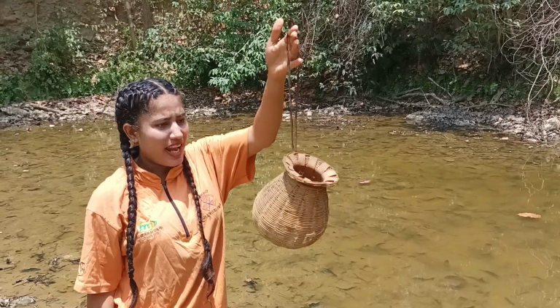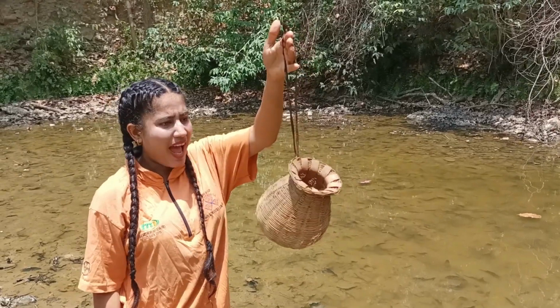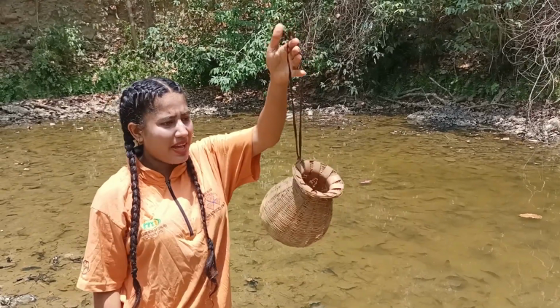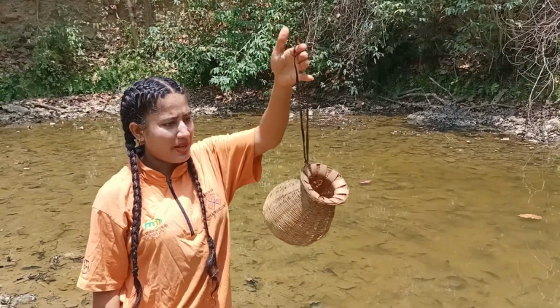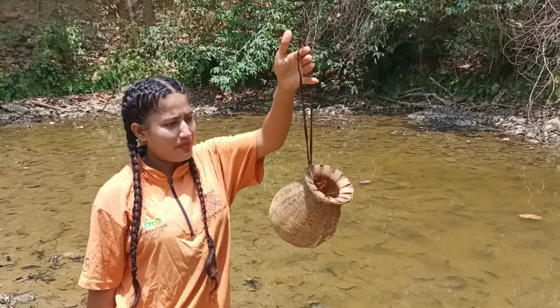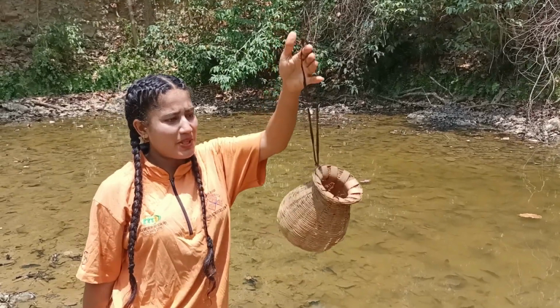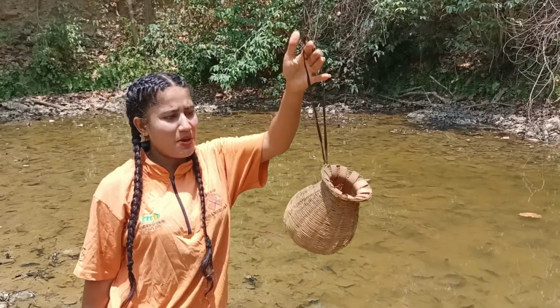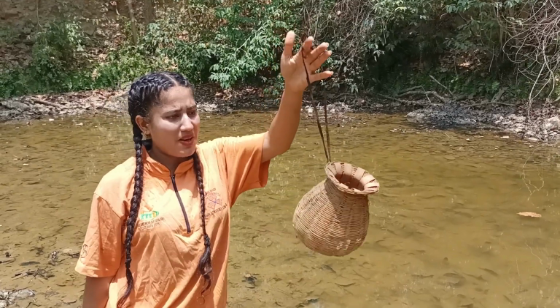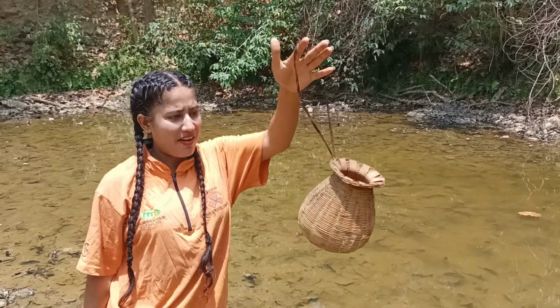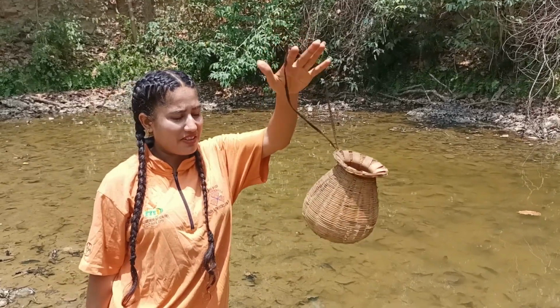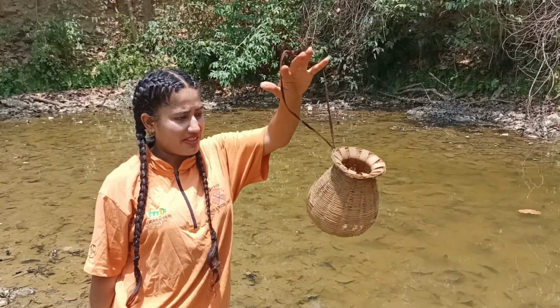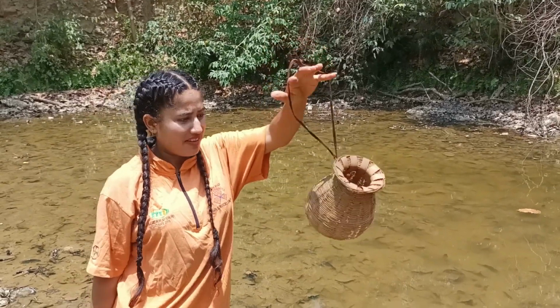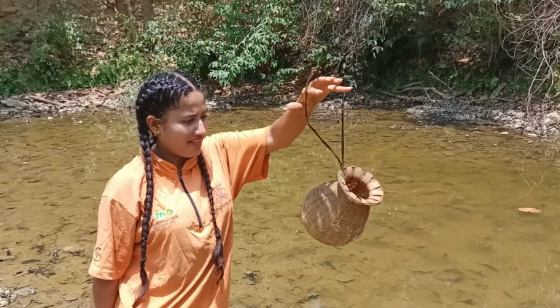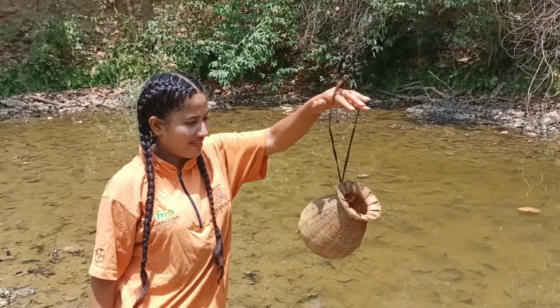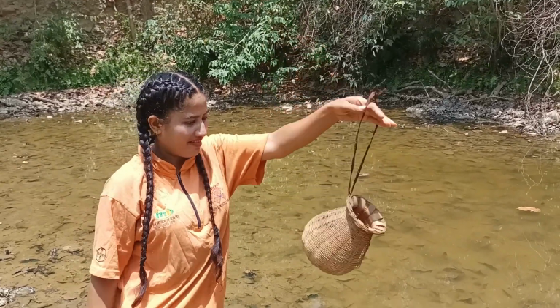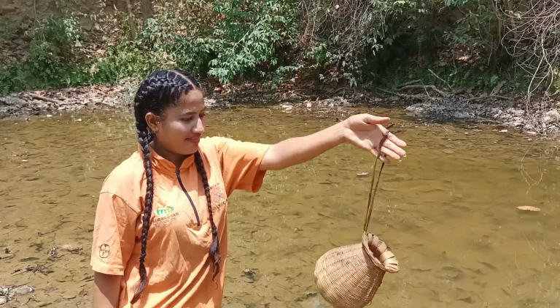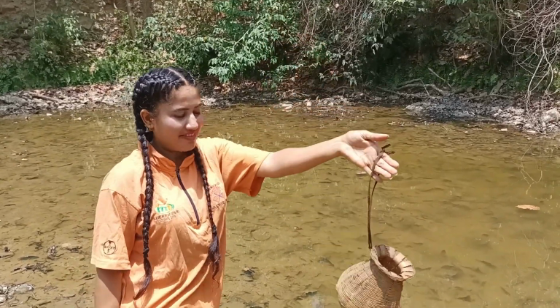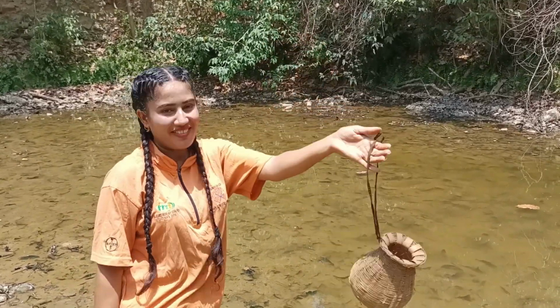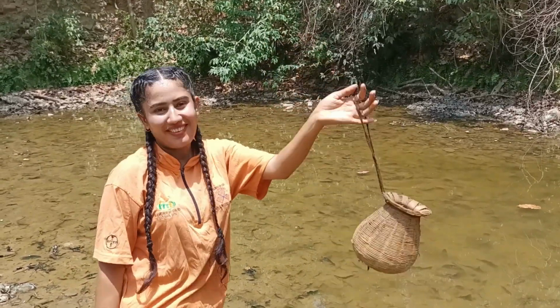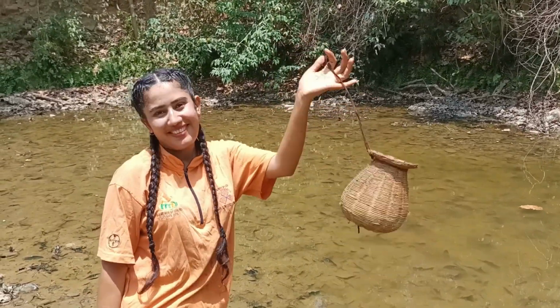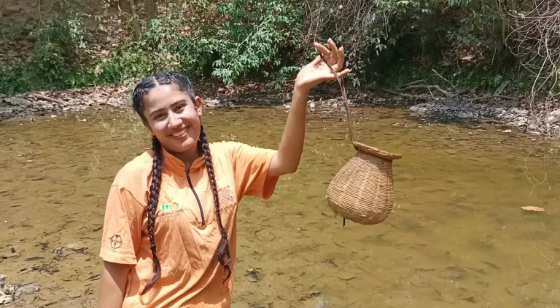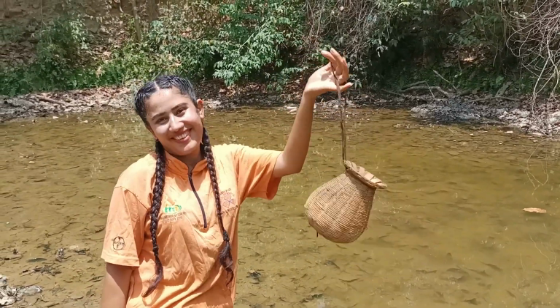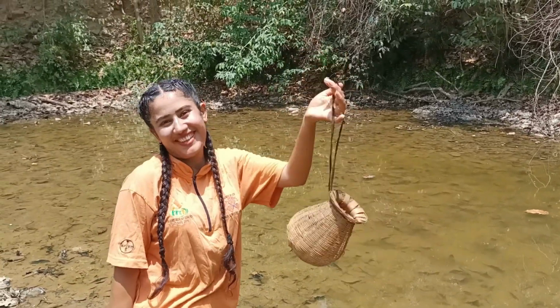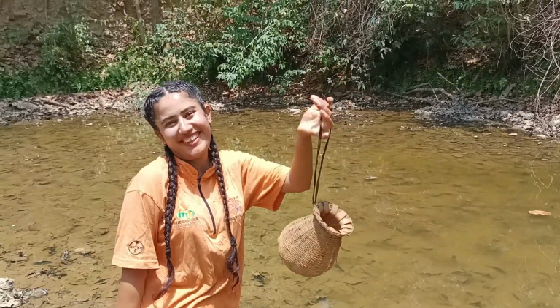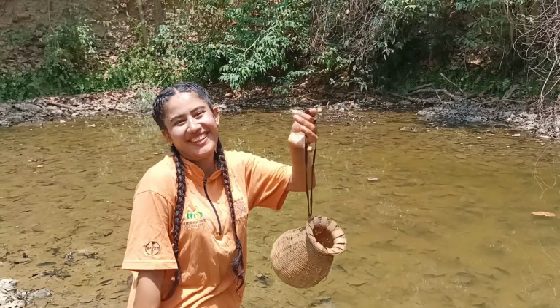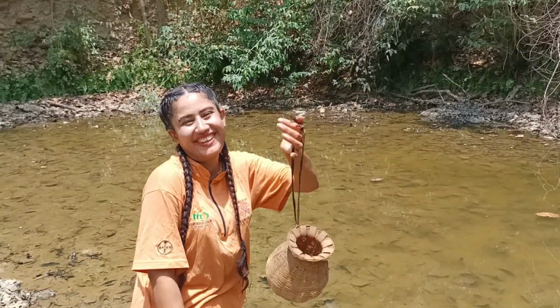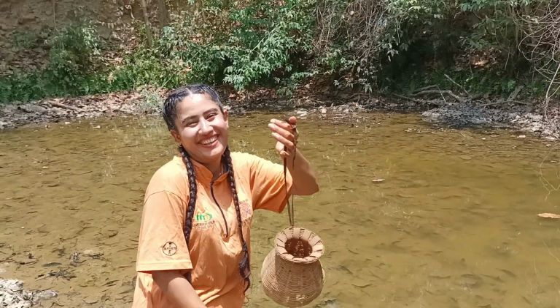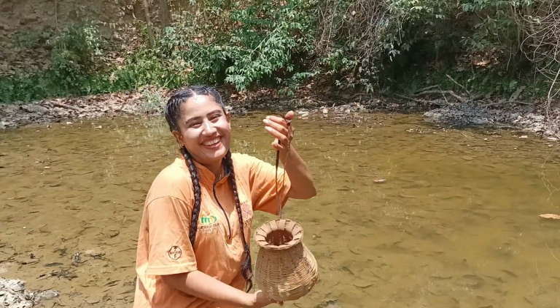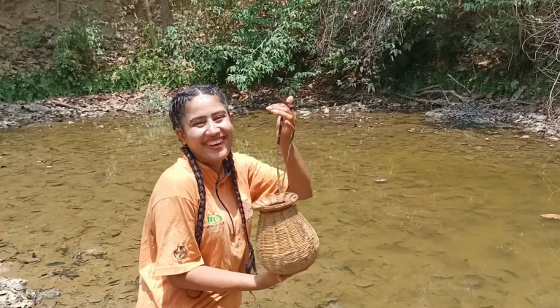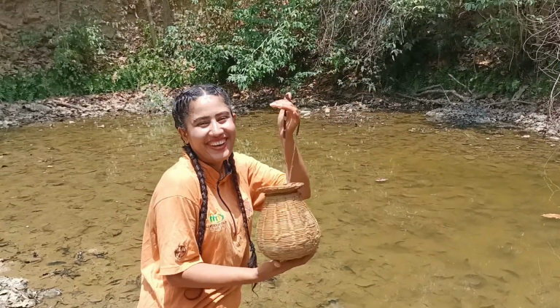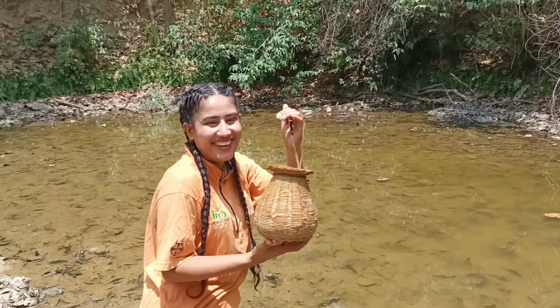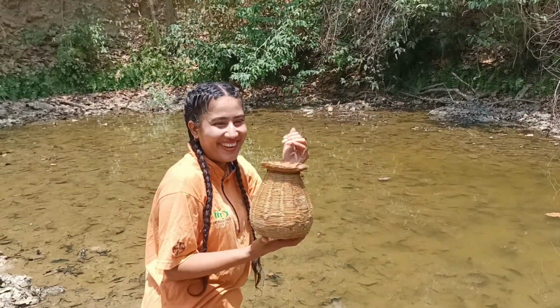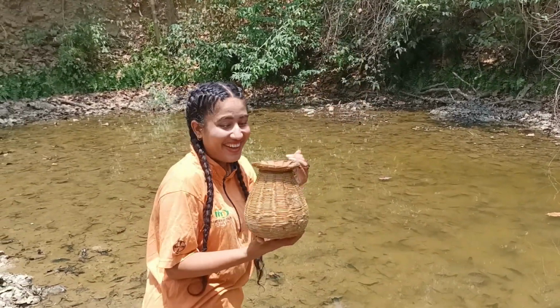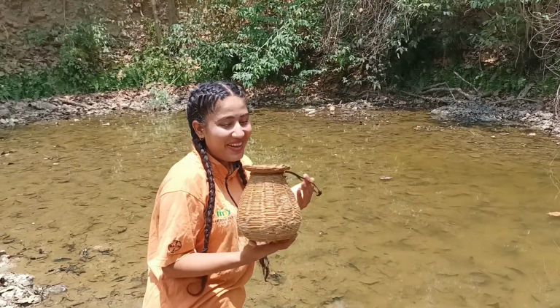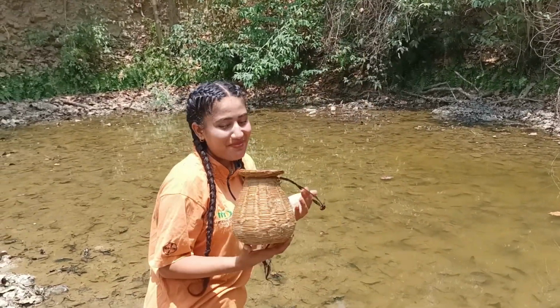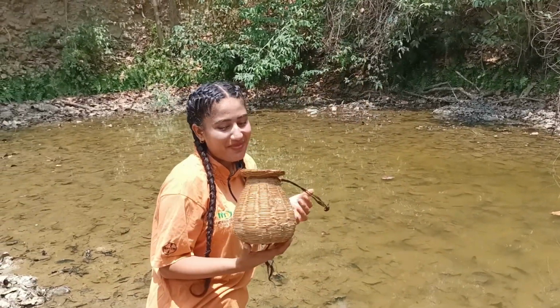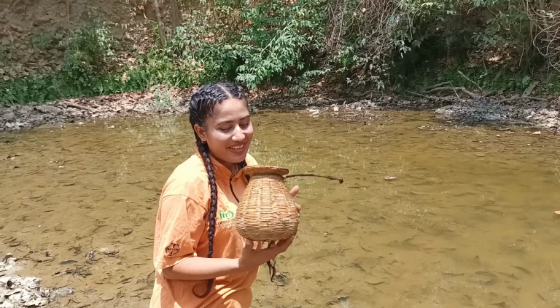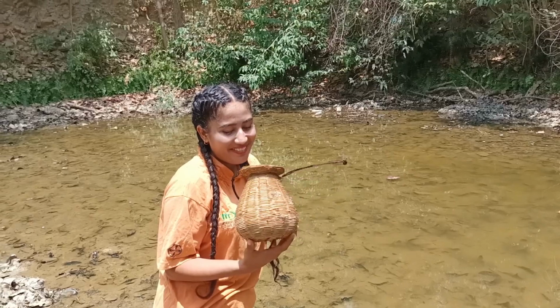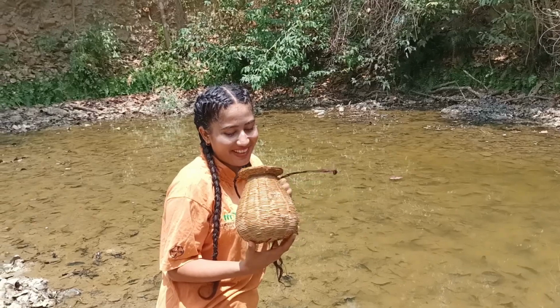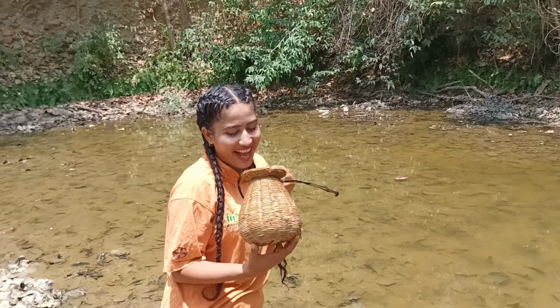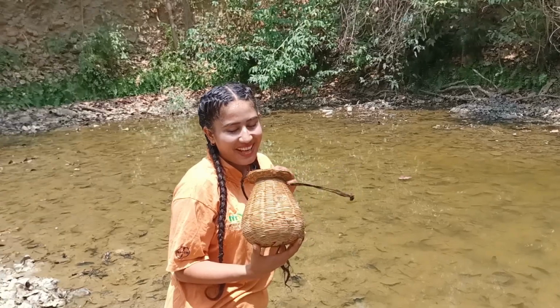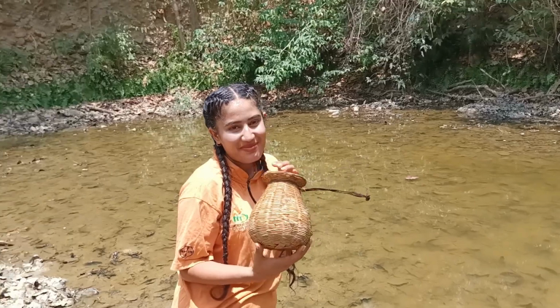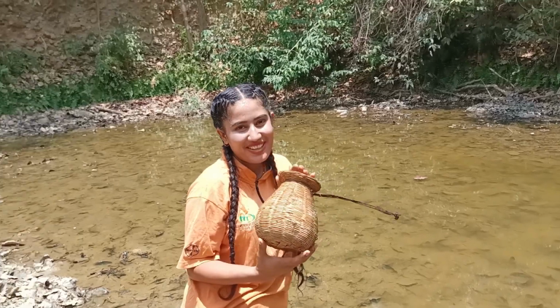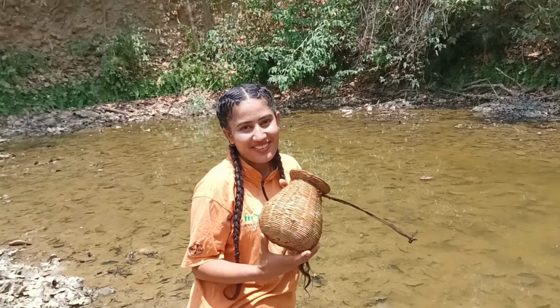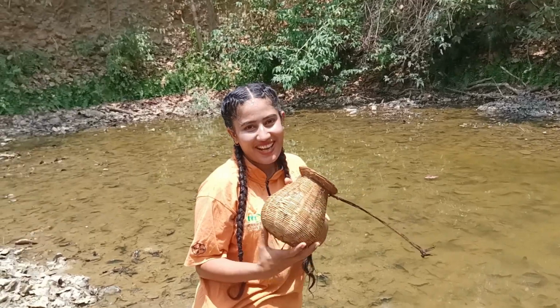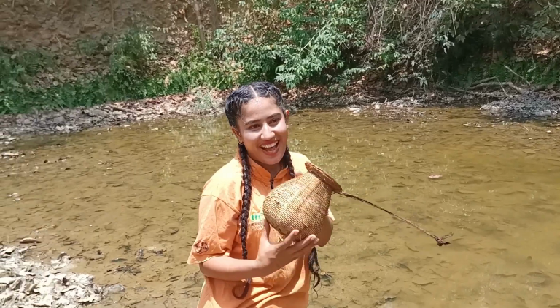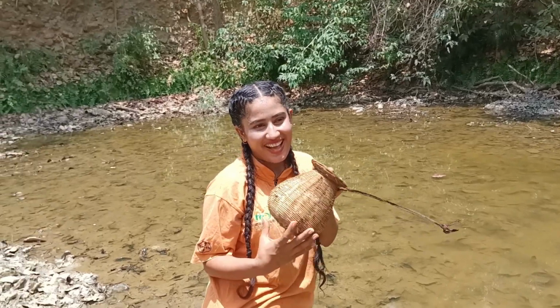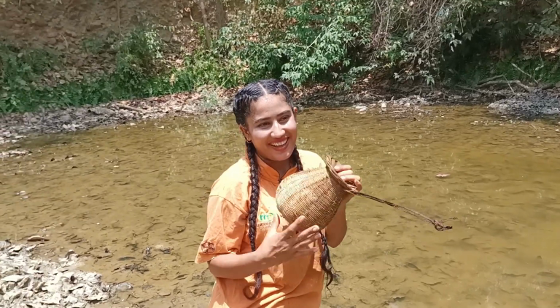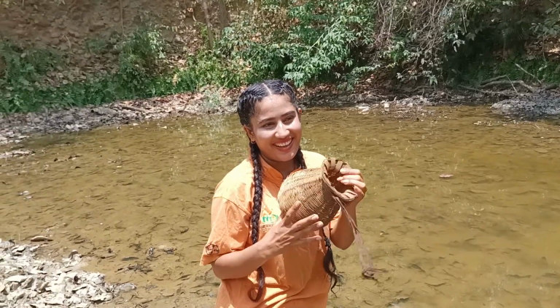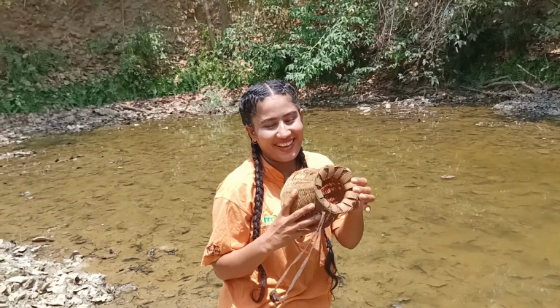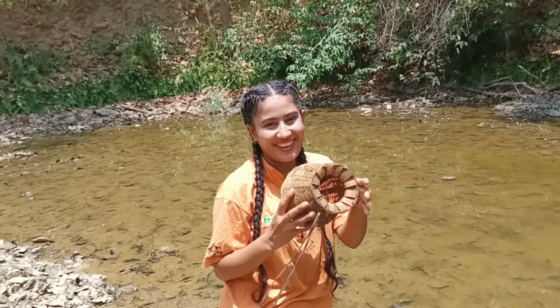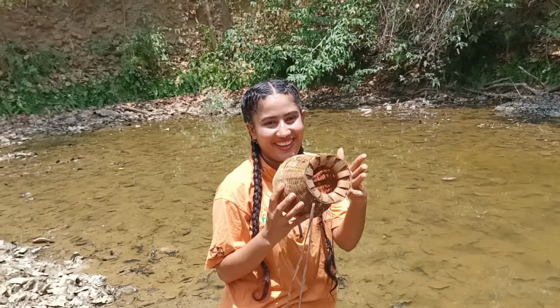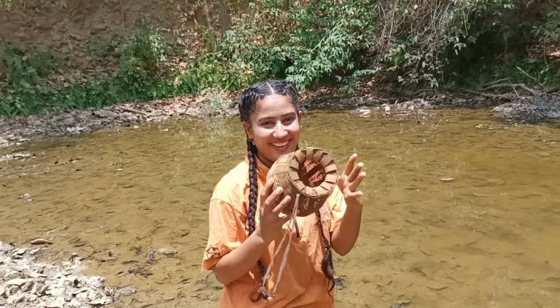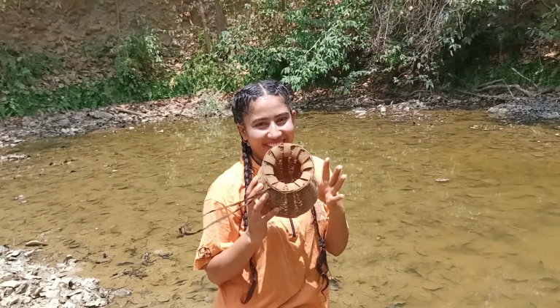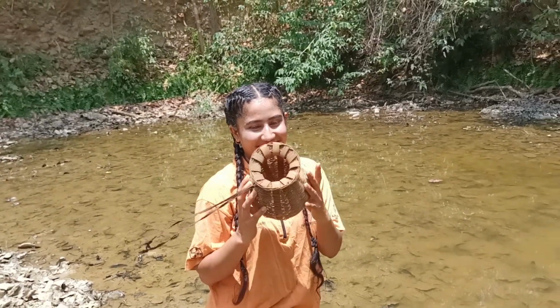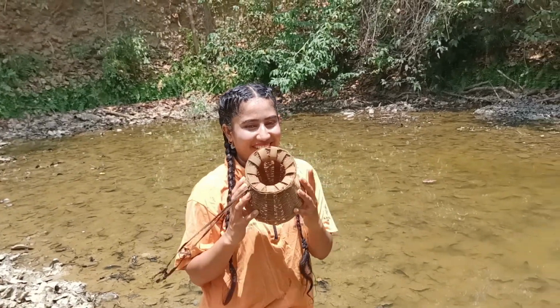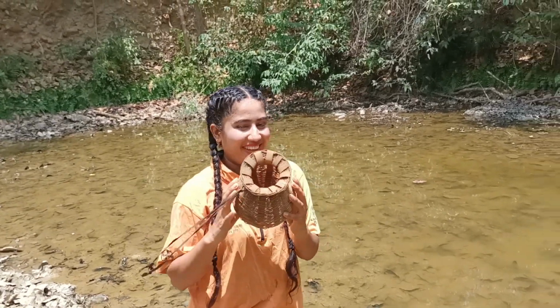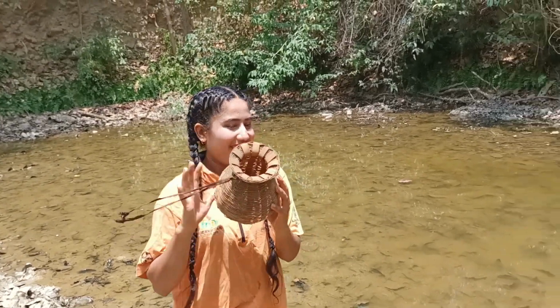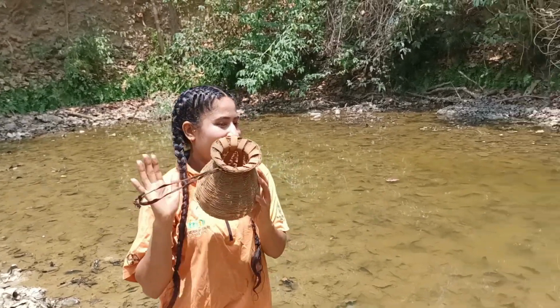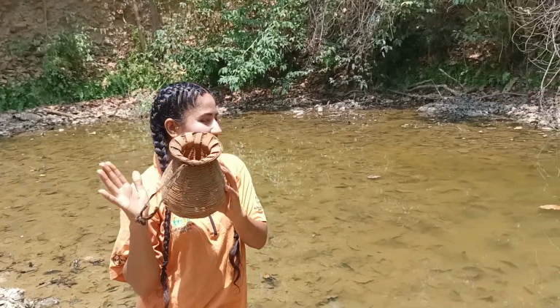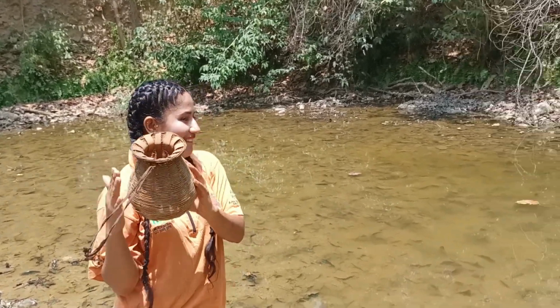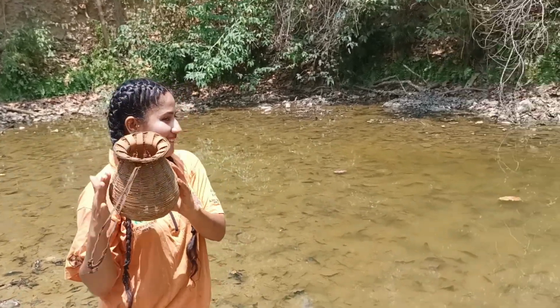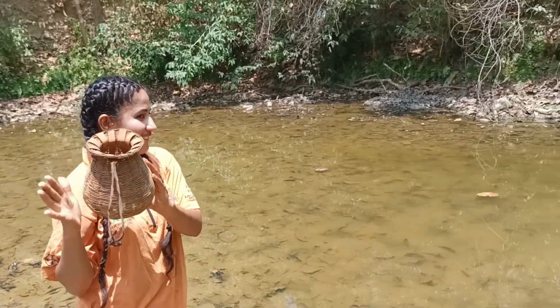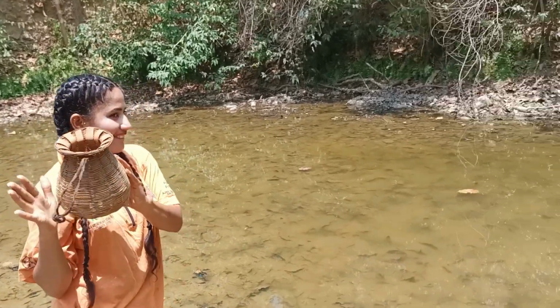We put the house in the house. Yes, we put the house in the house.